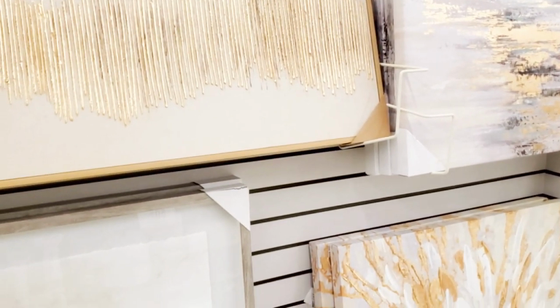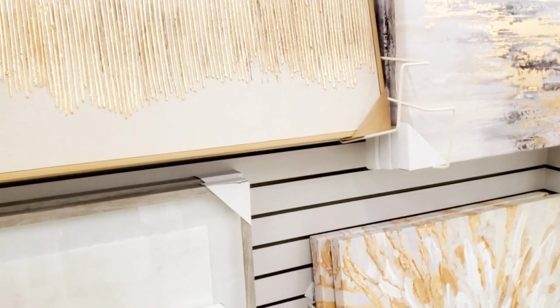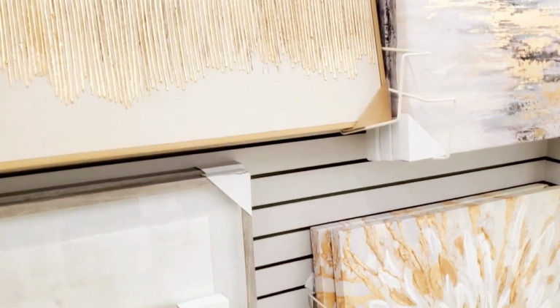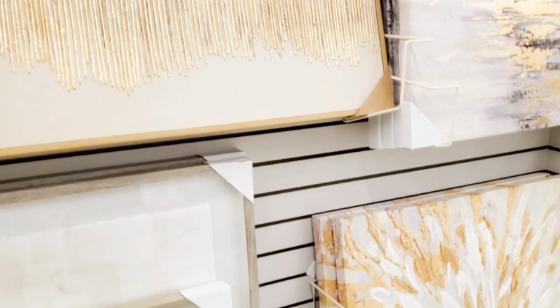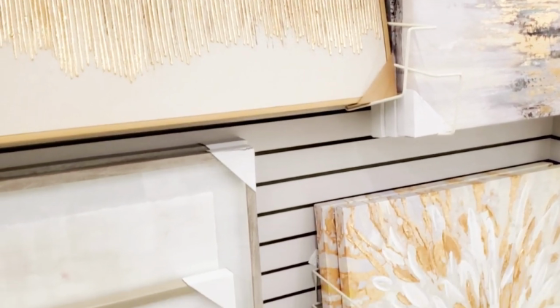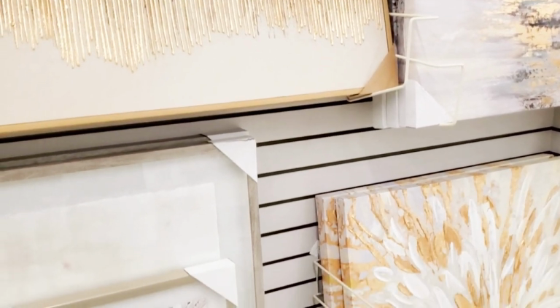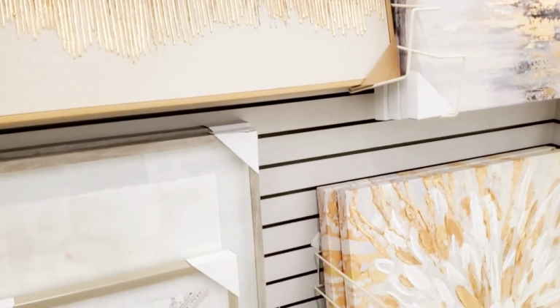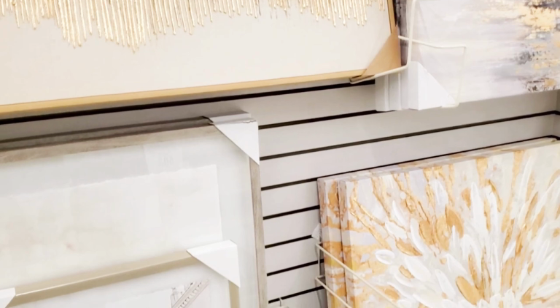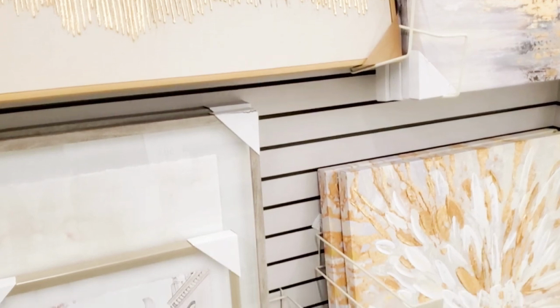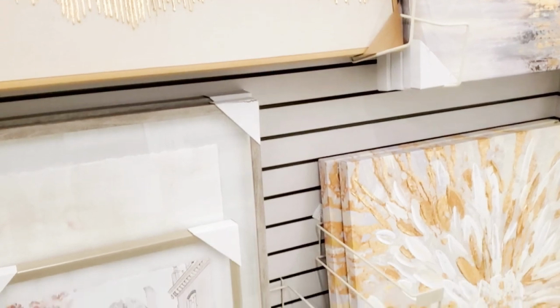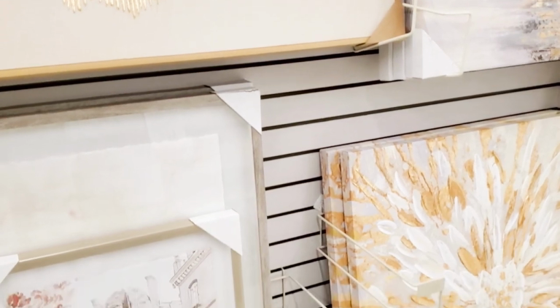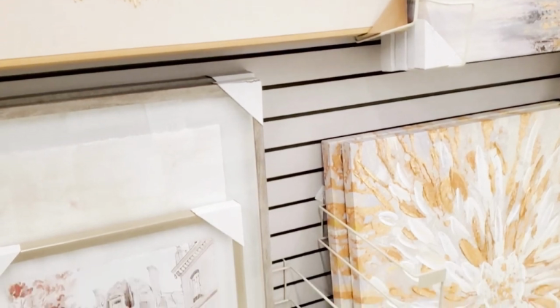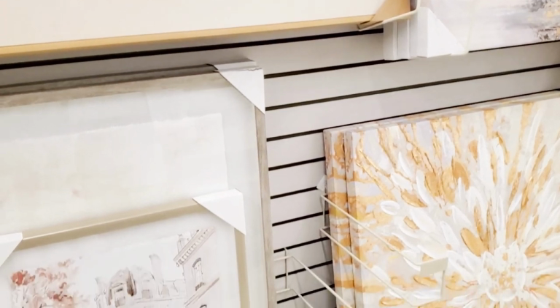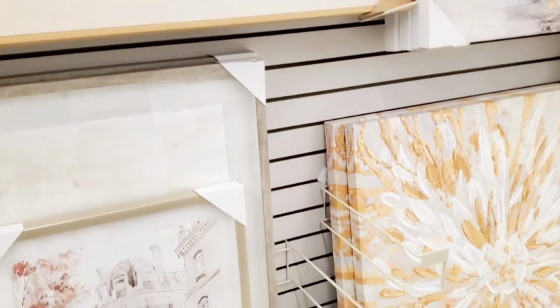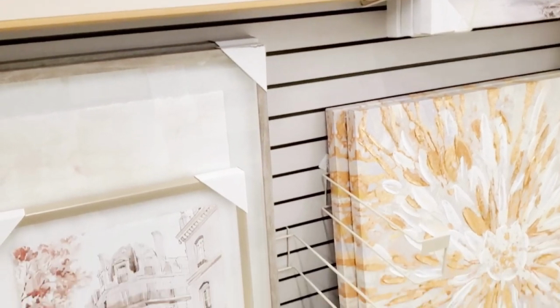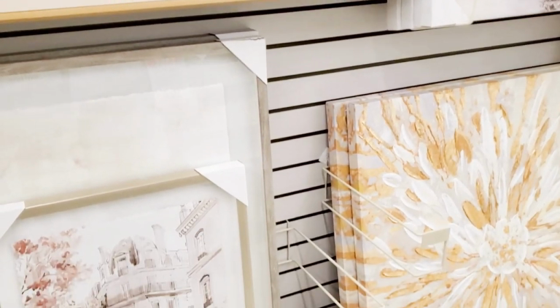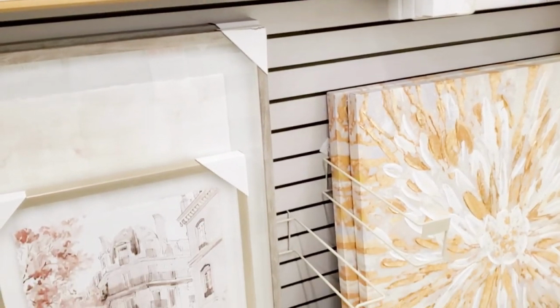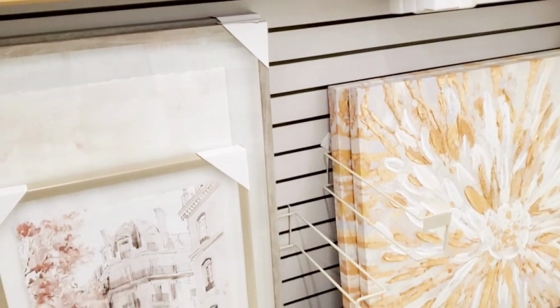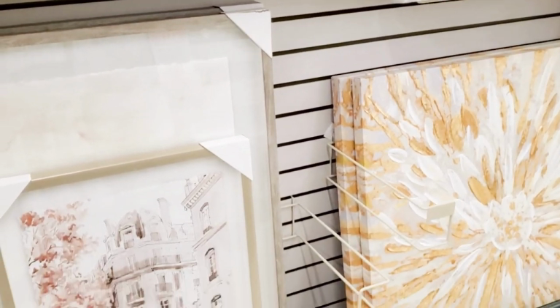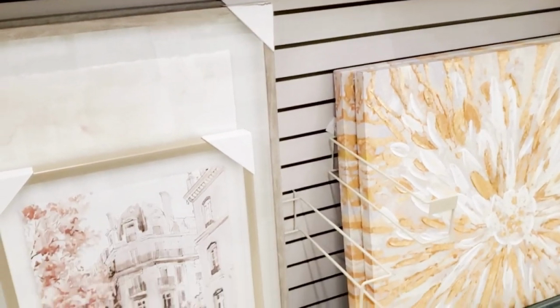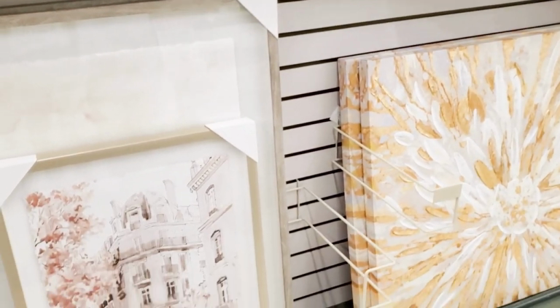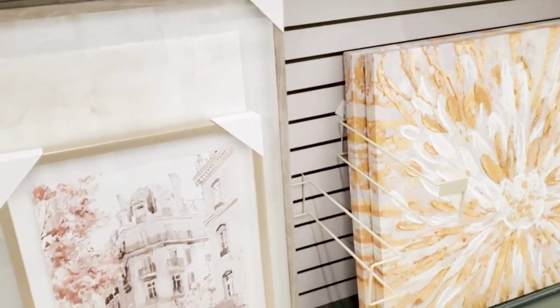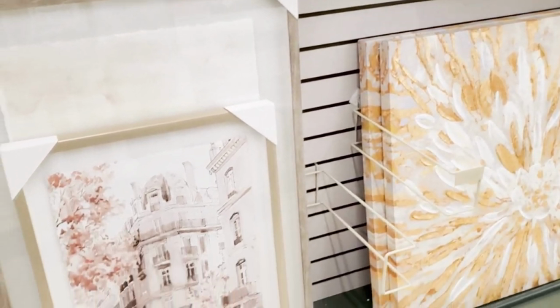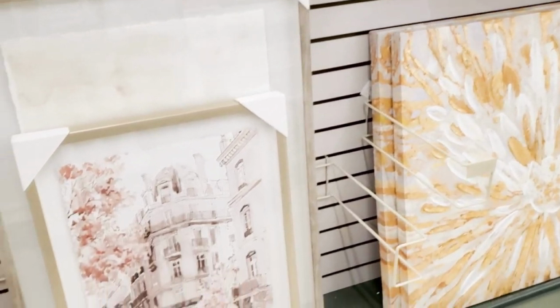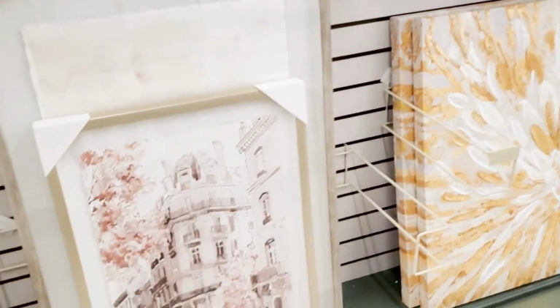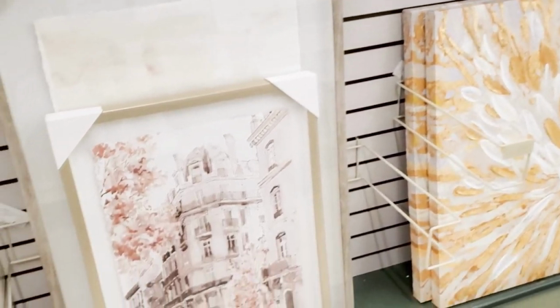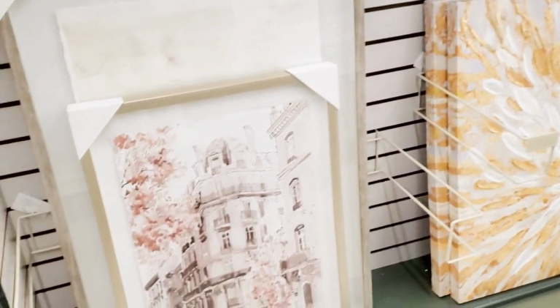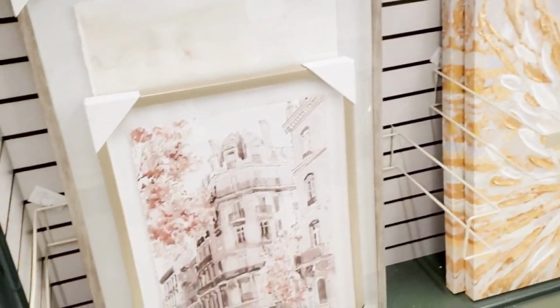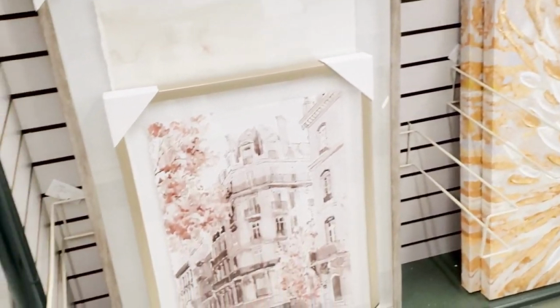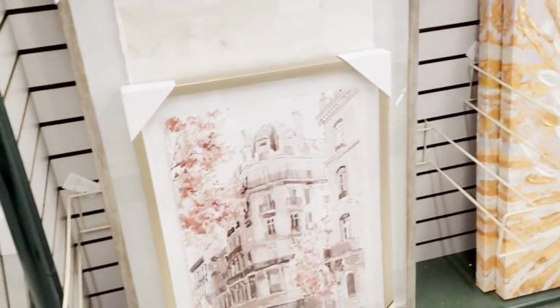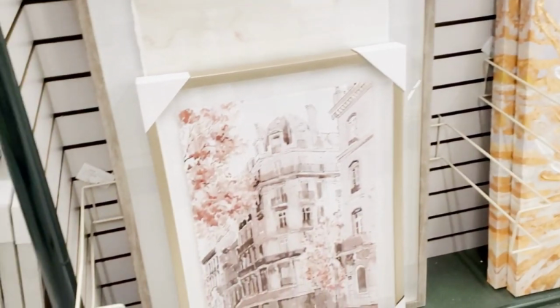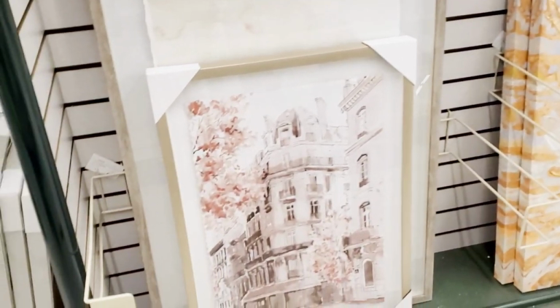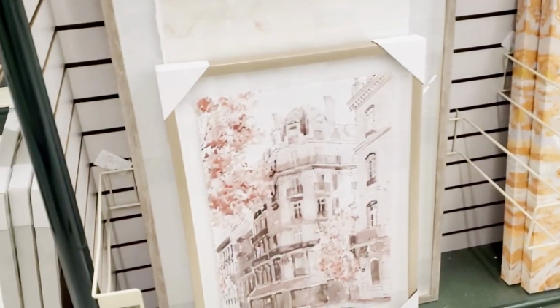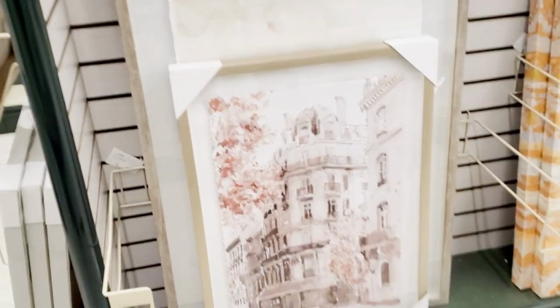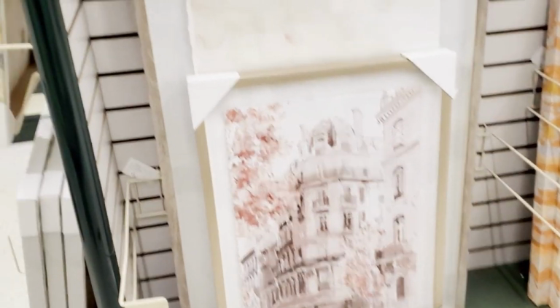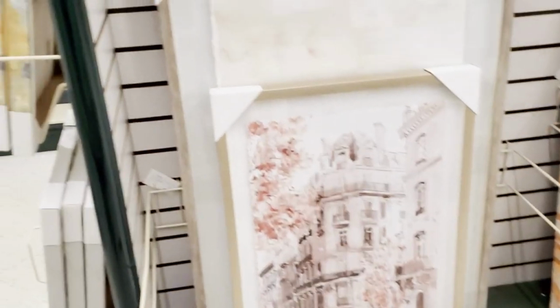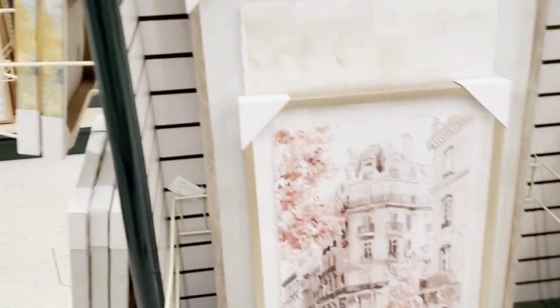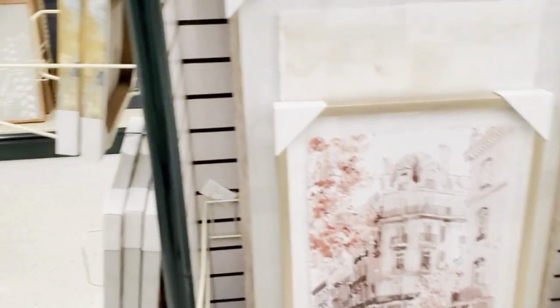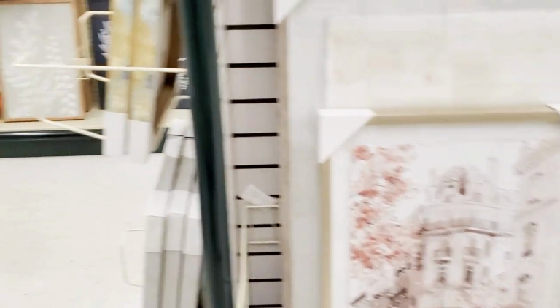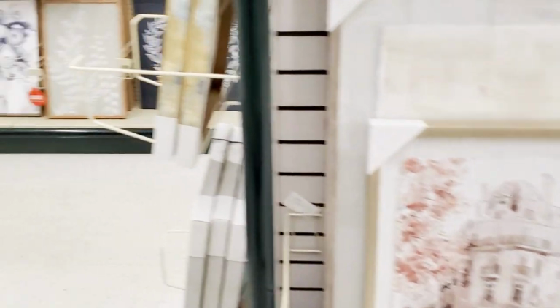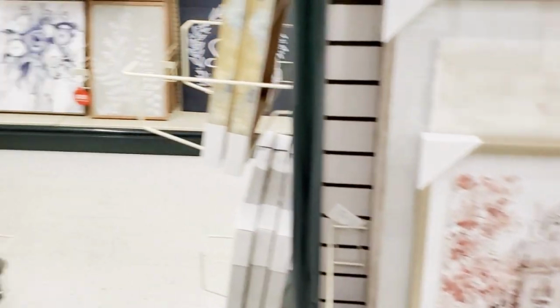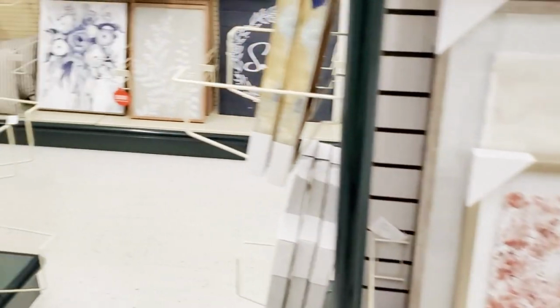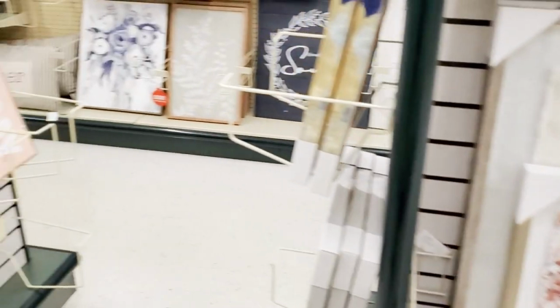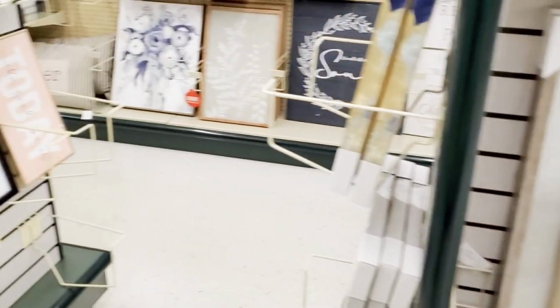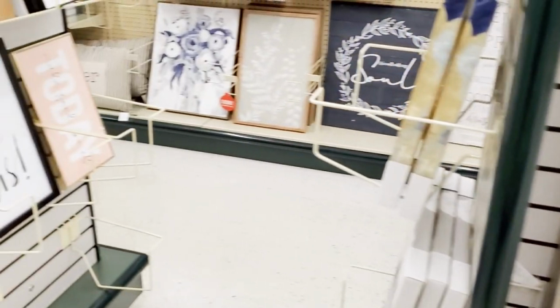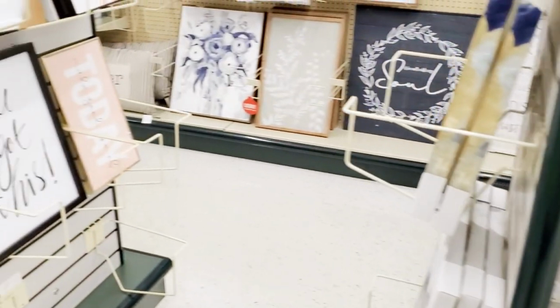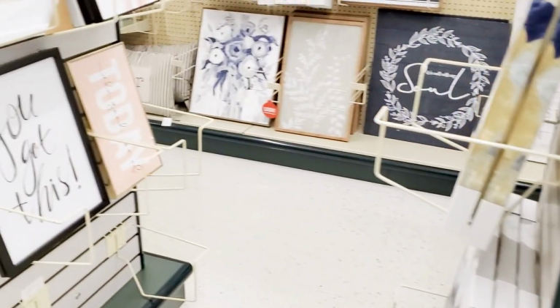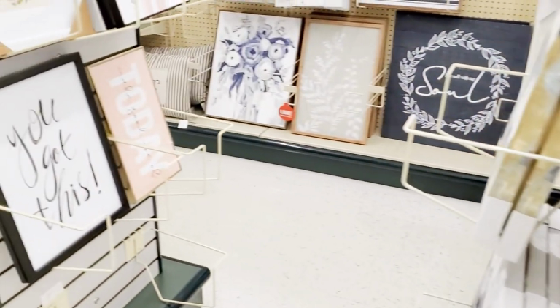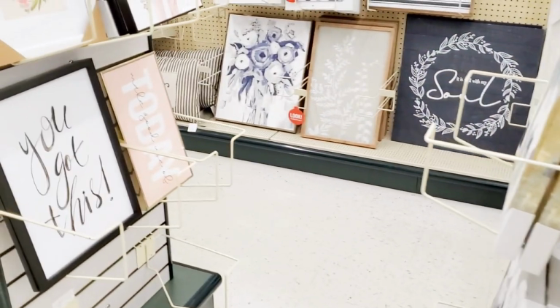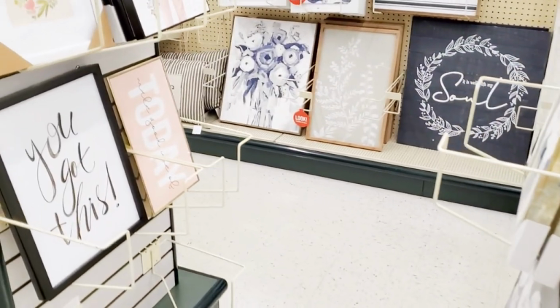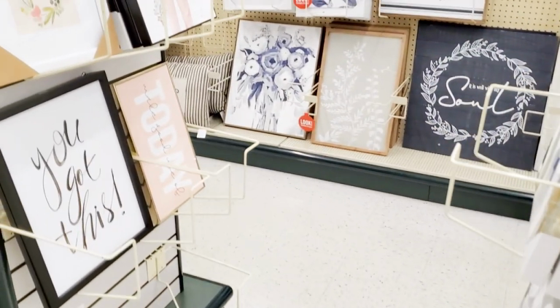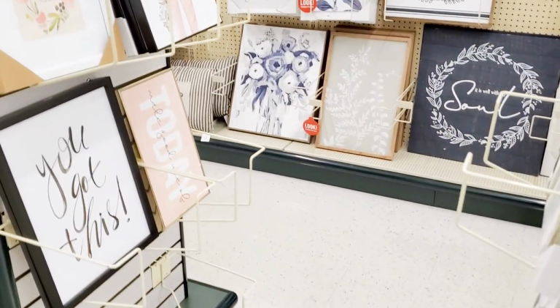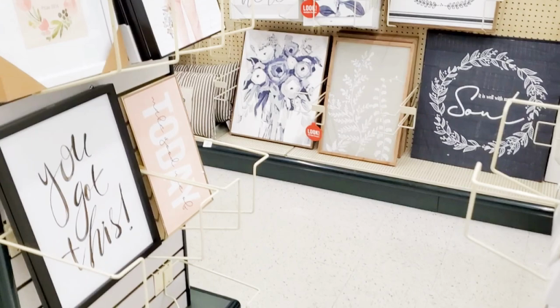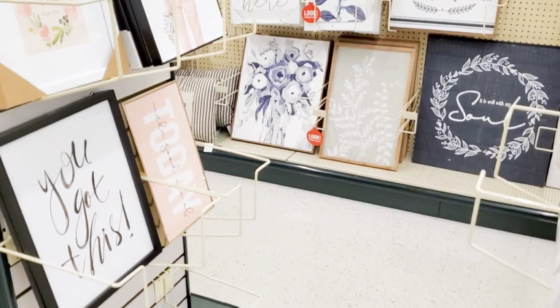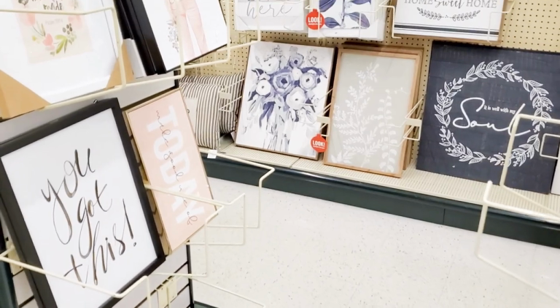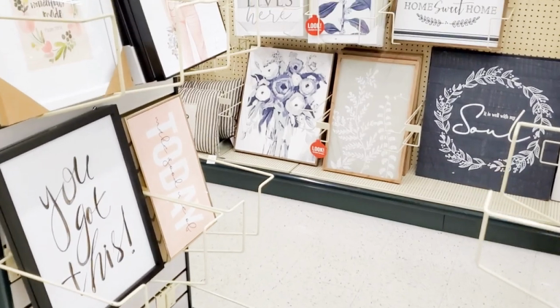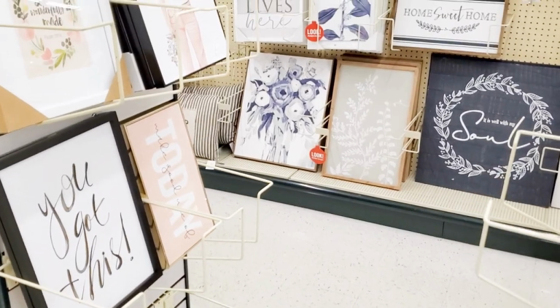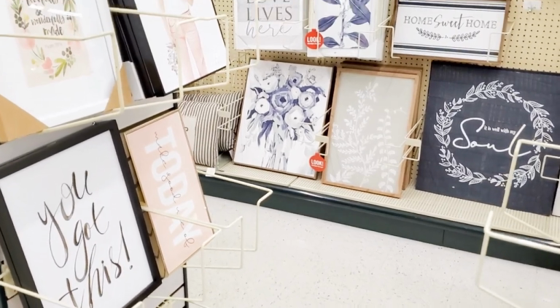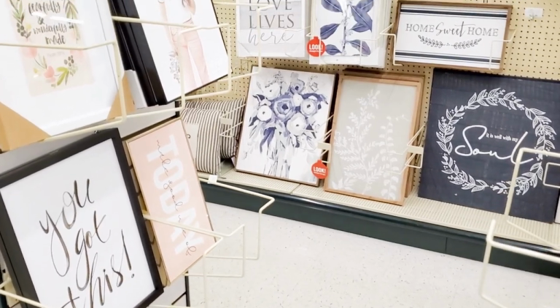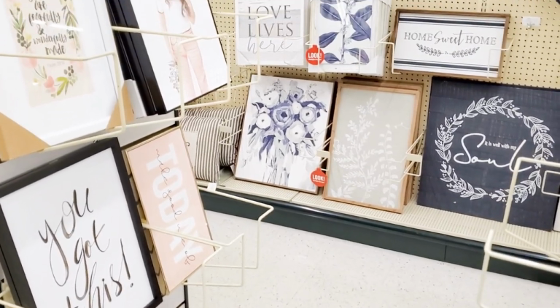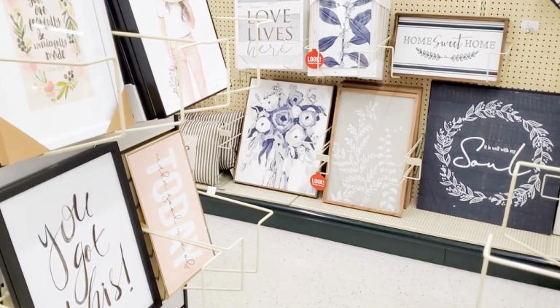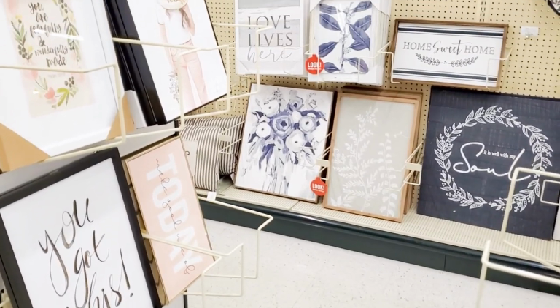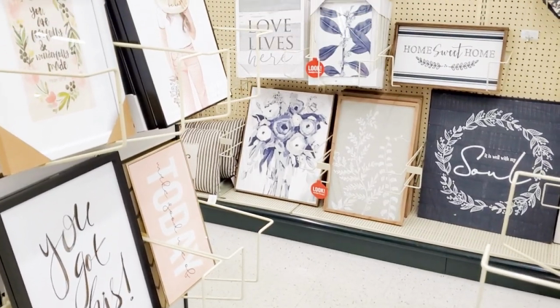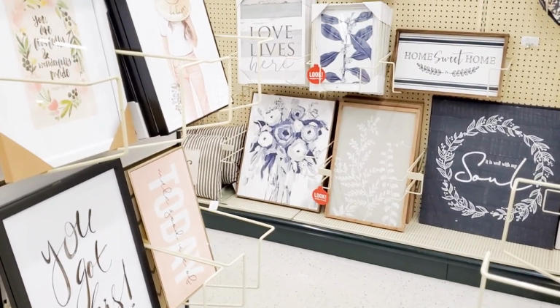I always come over to the wall art section. I love the paintings that they have — they also inspire me to DIY my own.